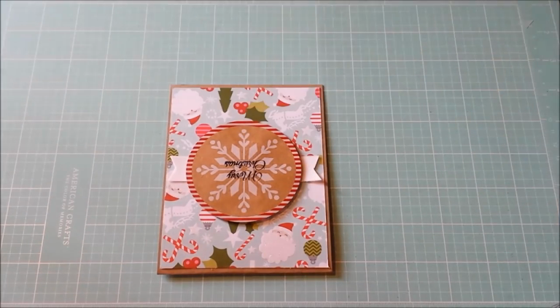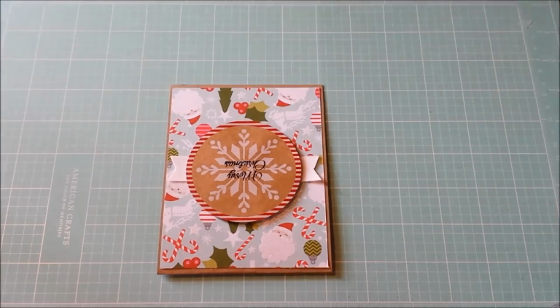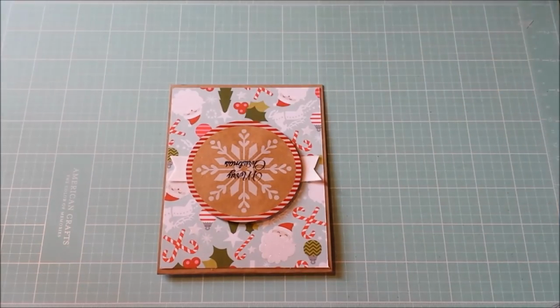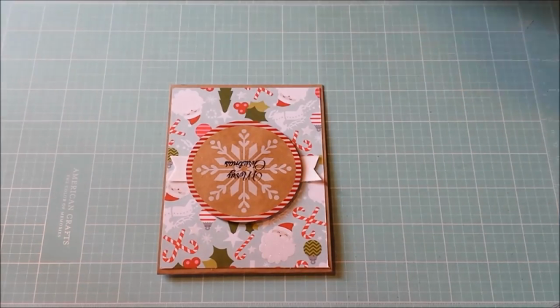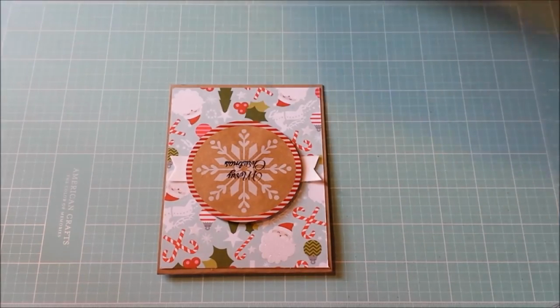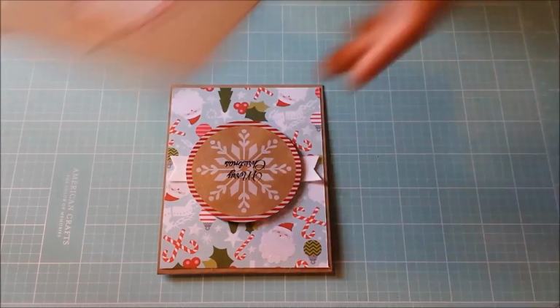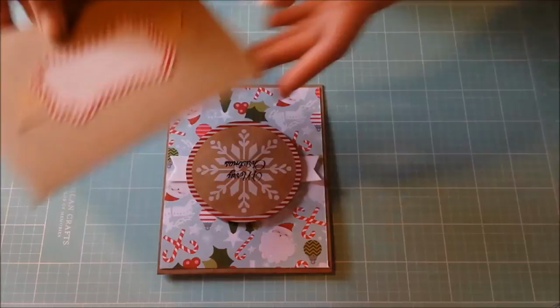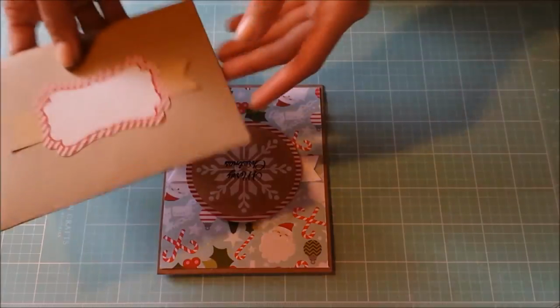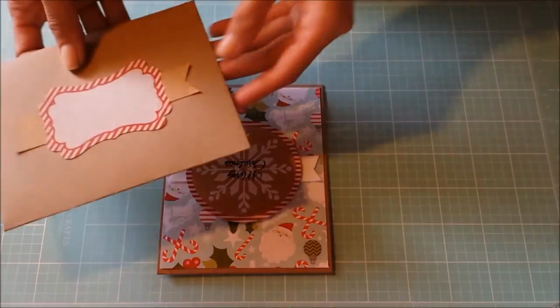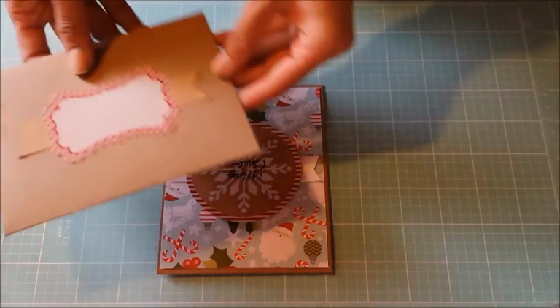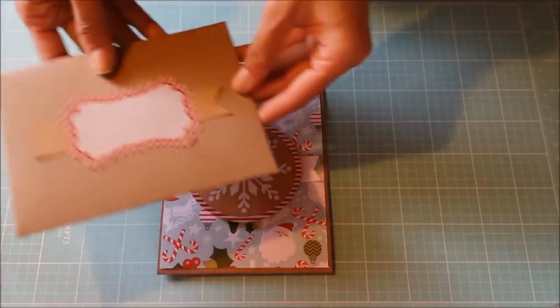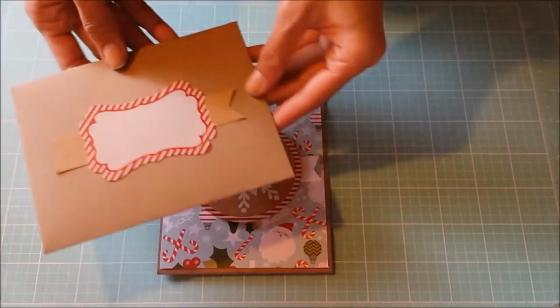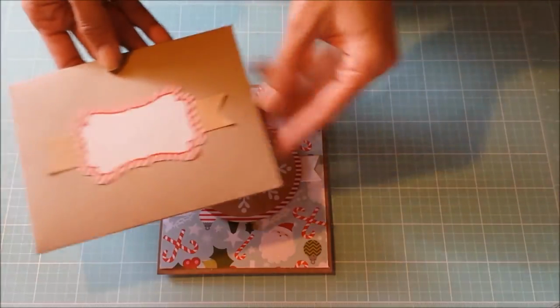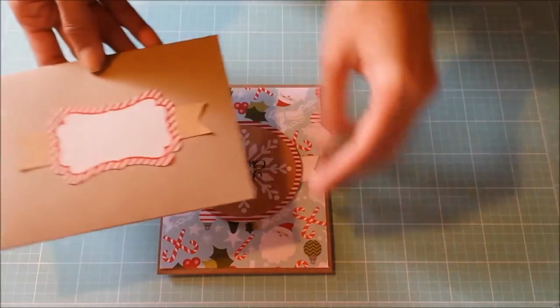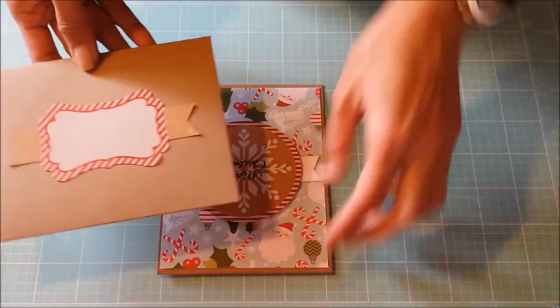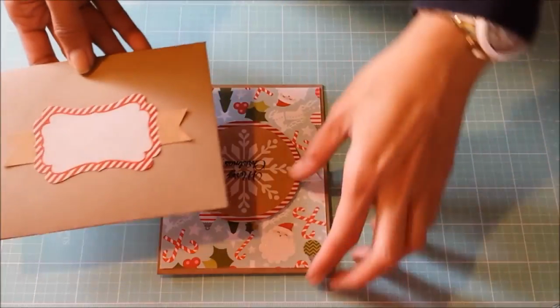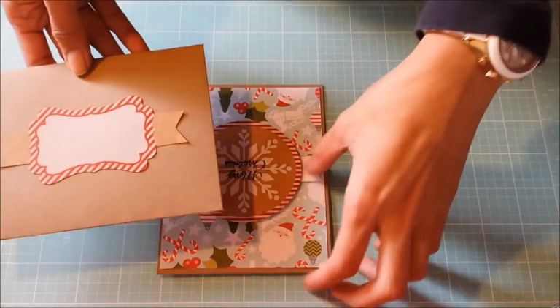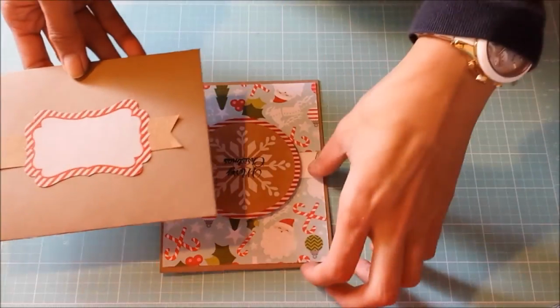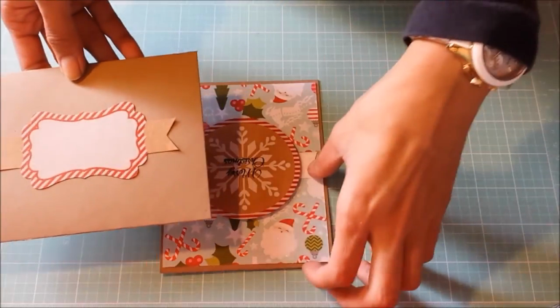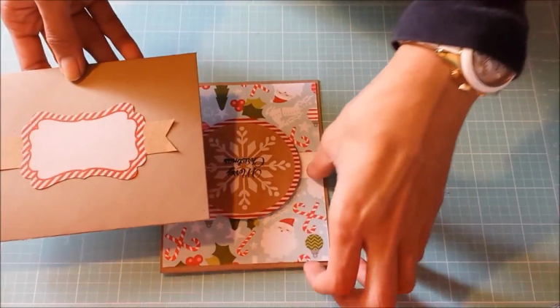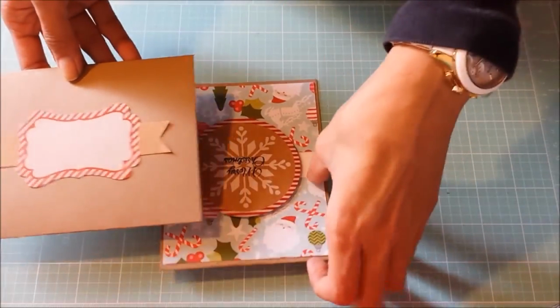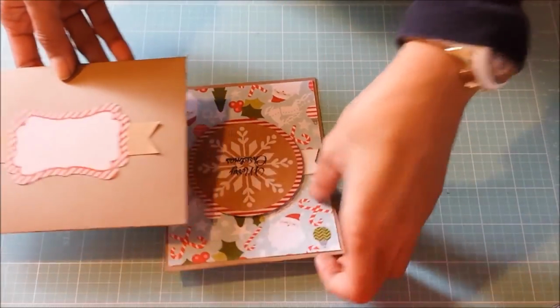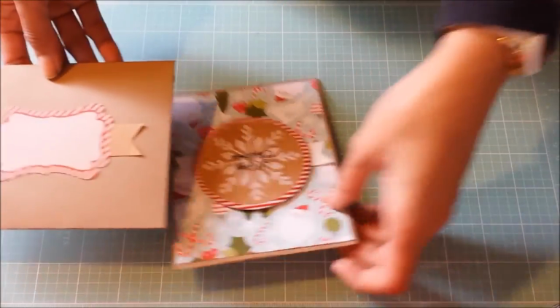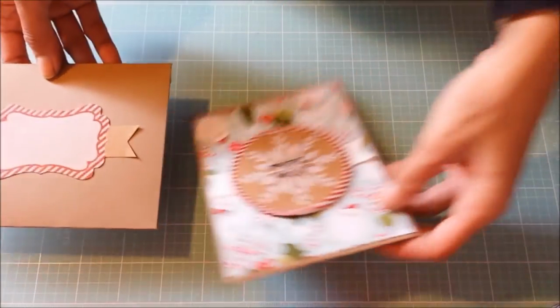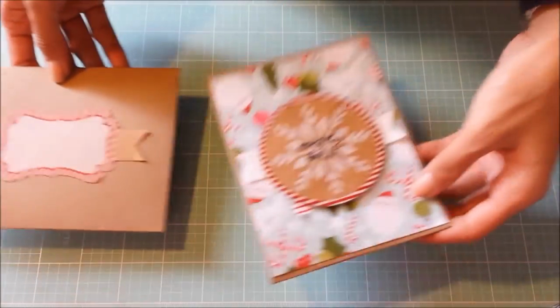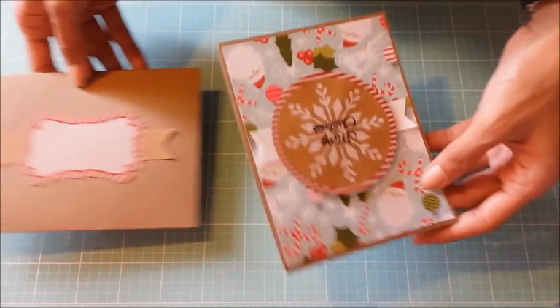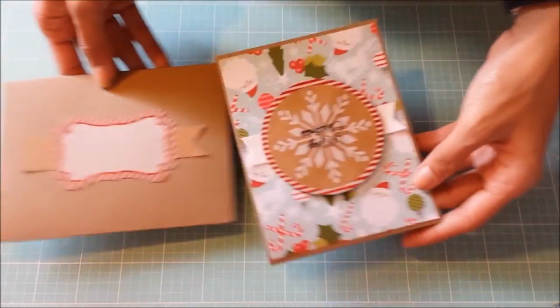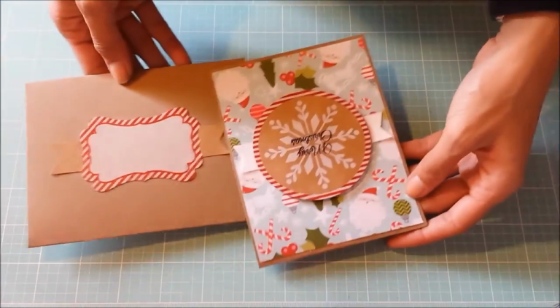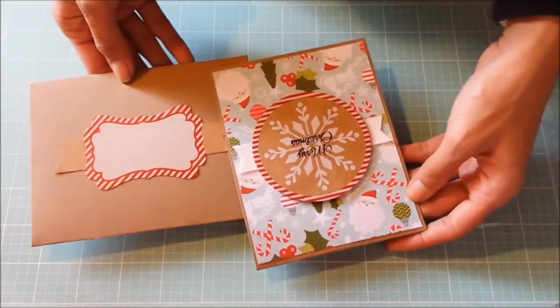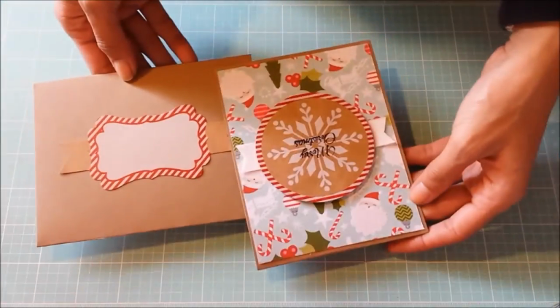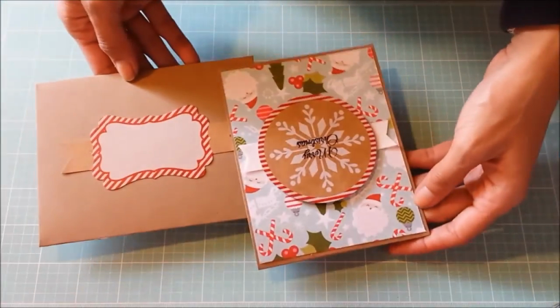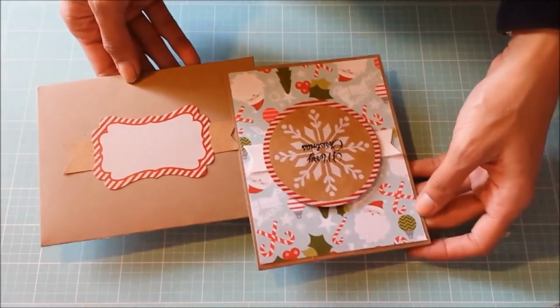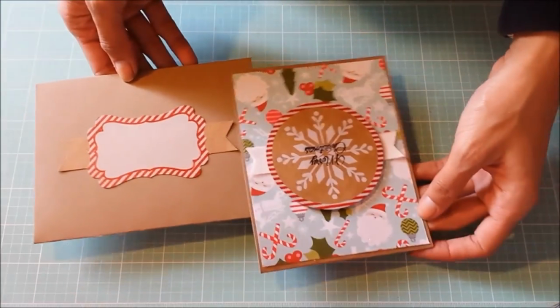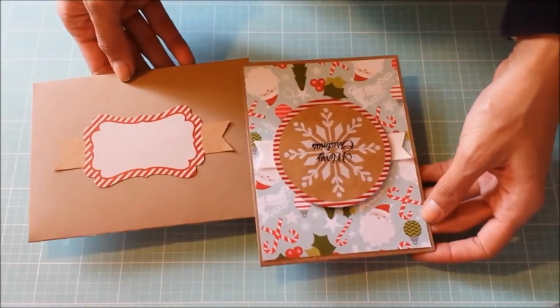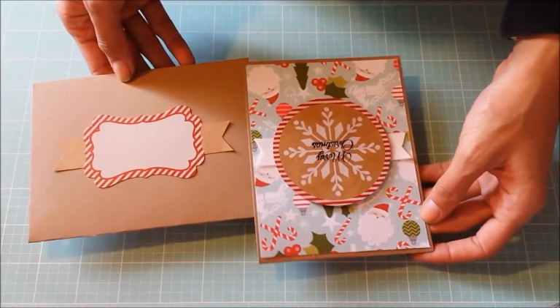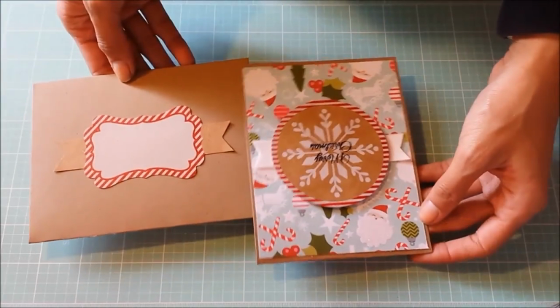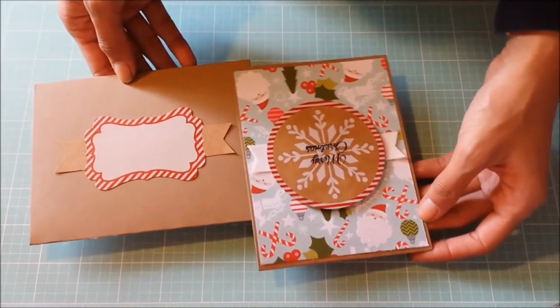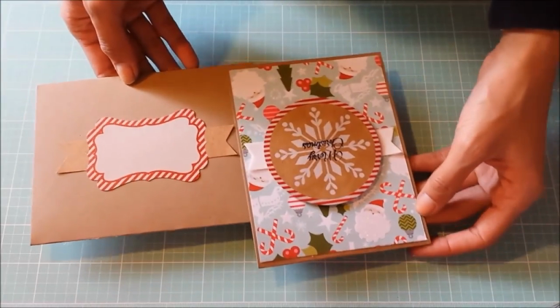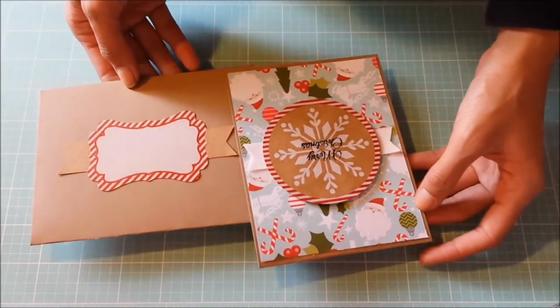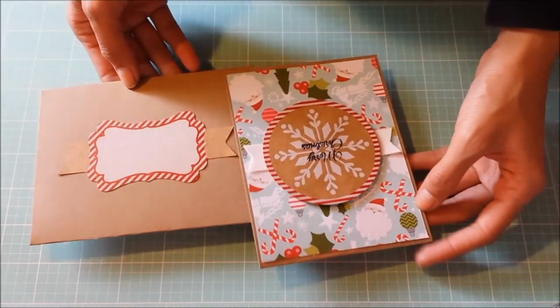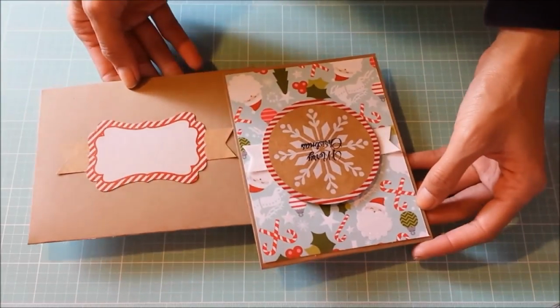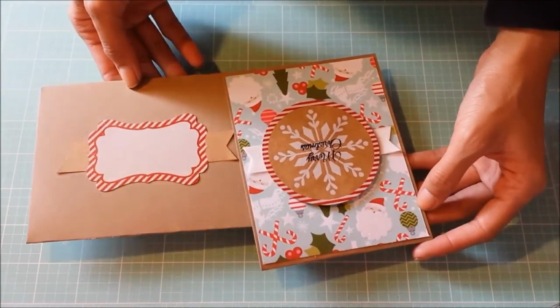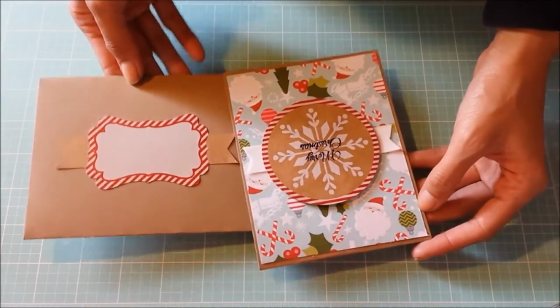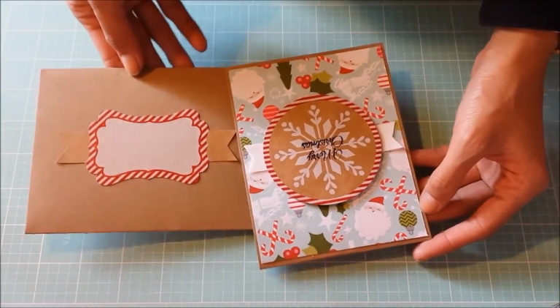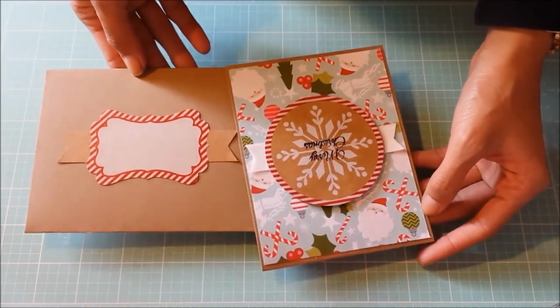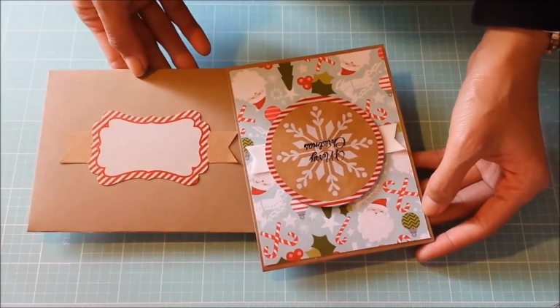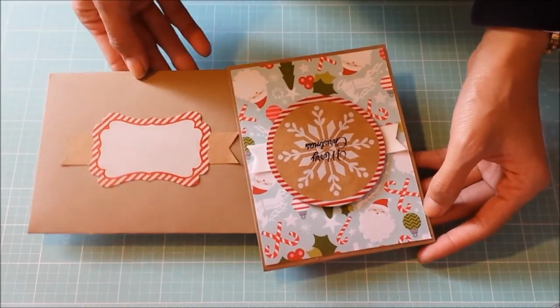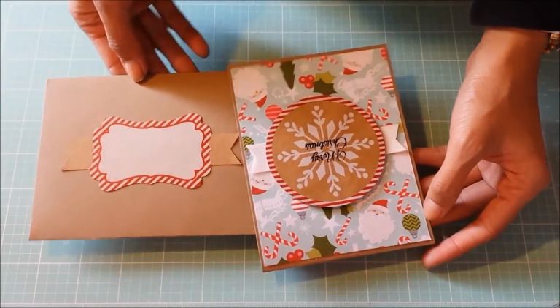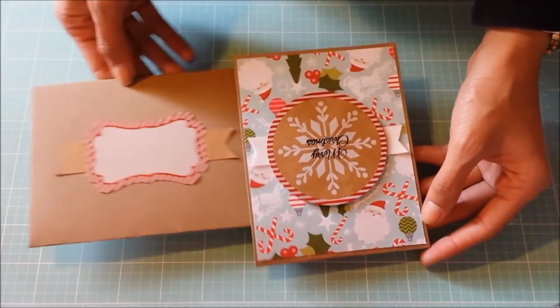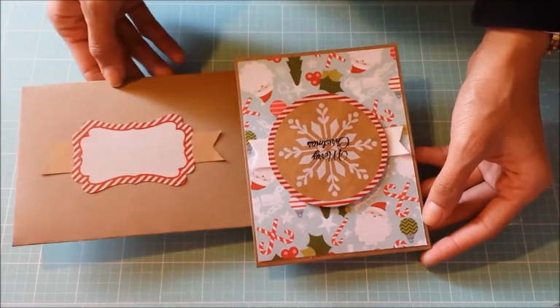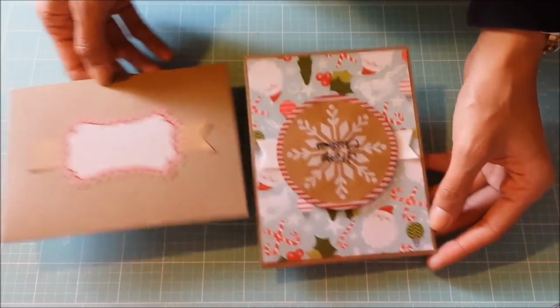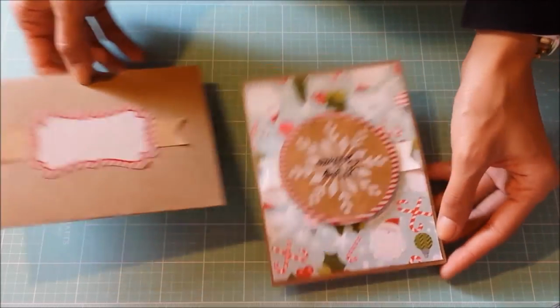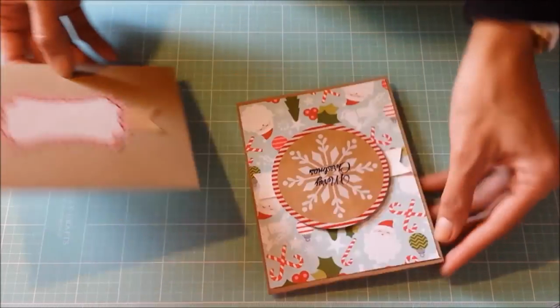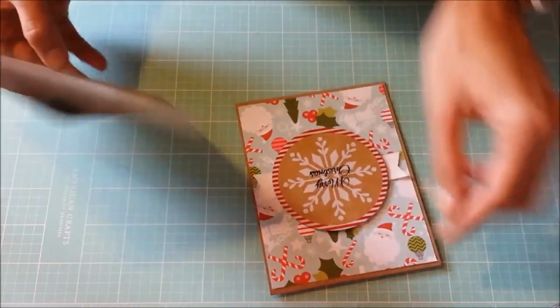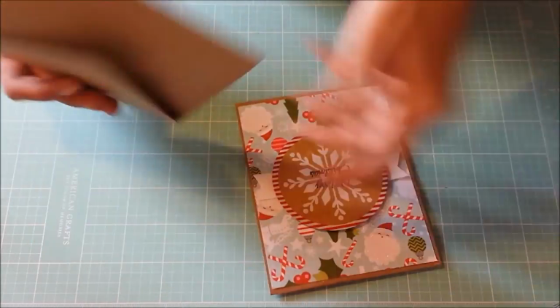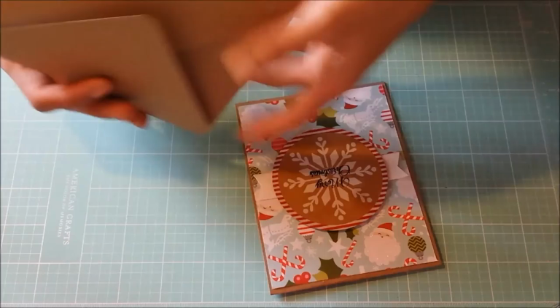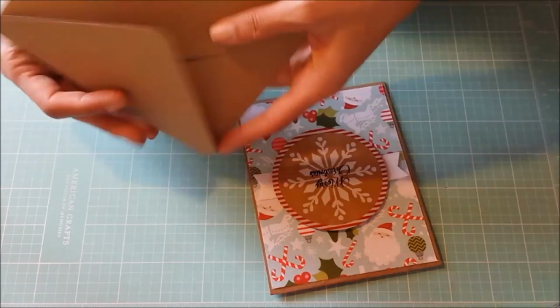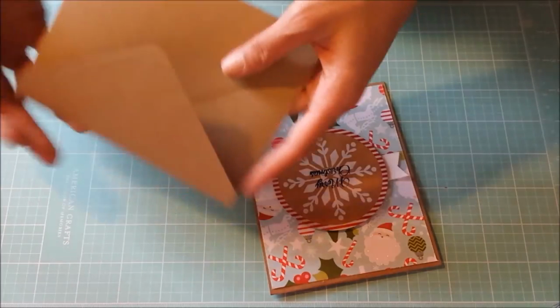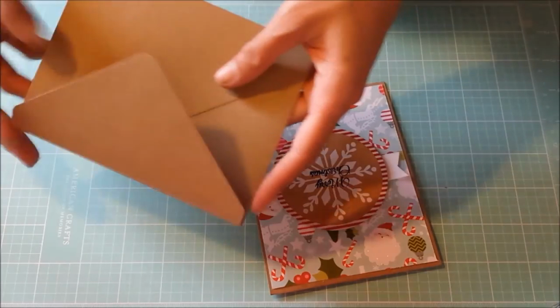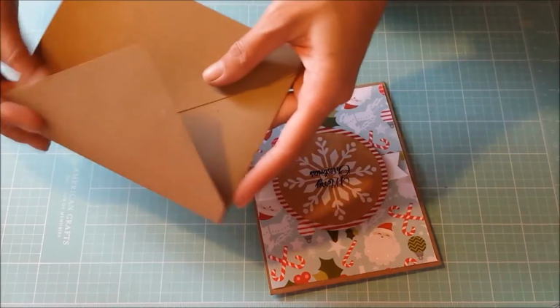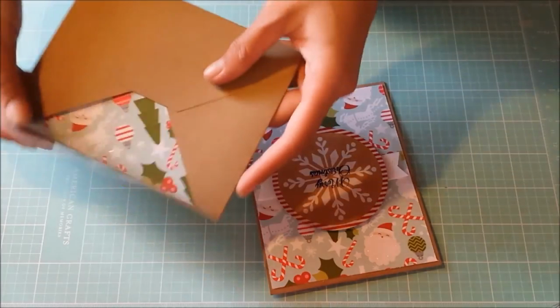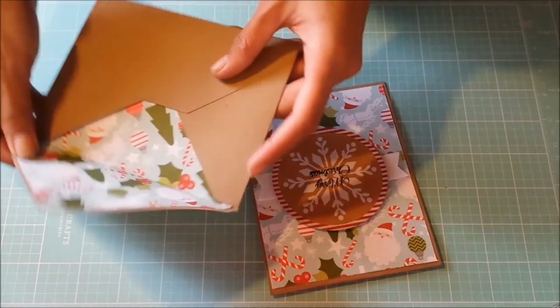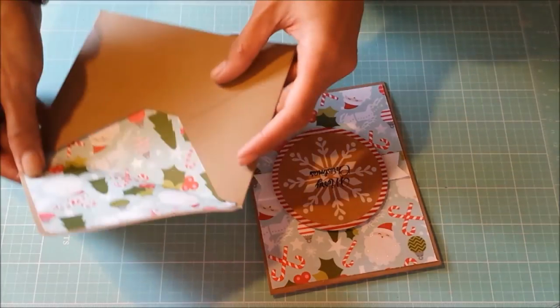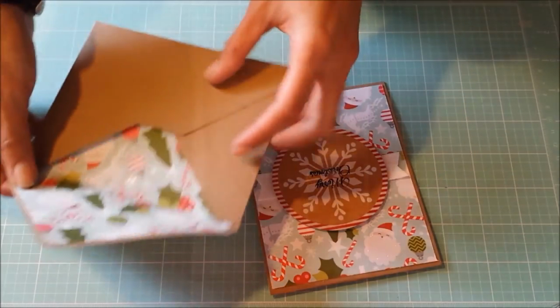This is the envelope. I hope you guys enjoyed, and there will be pictures at the end. Thanks for watching. Bye!